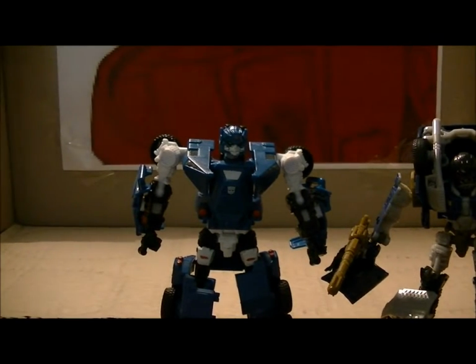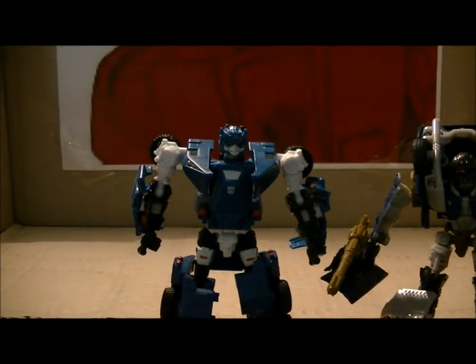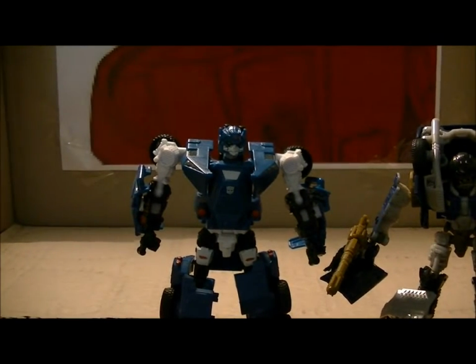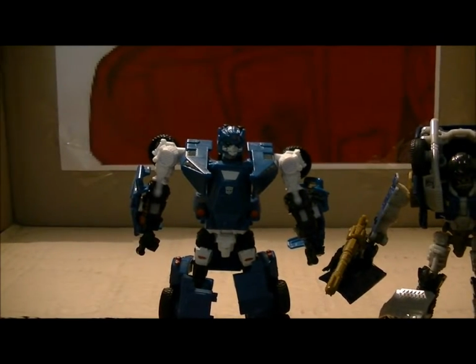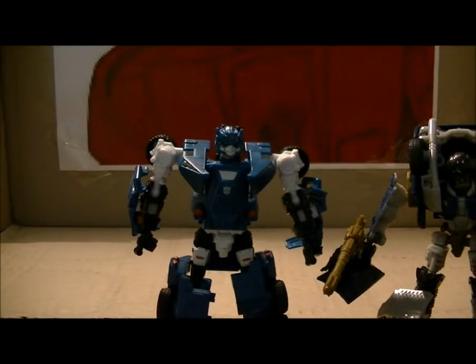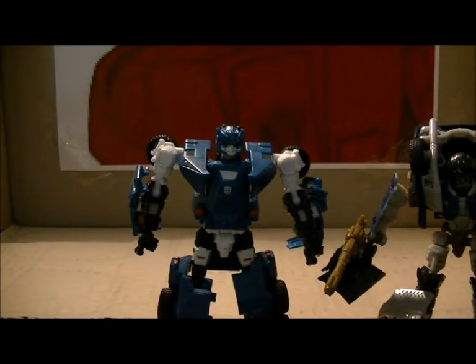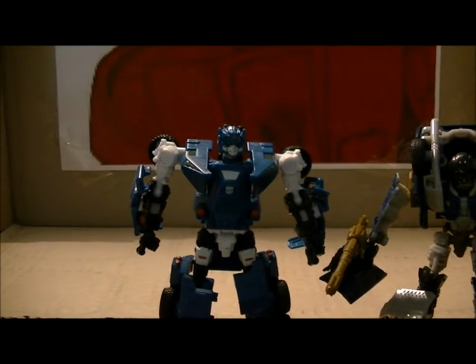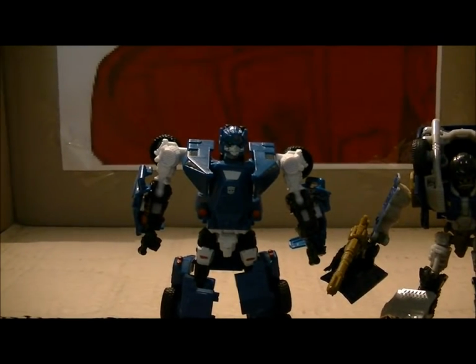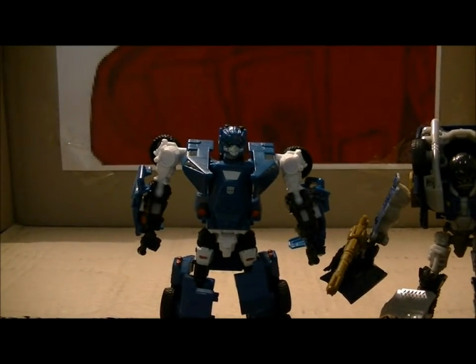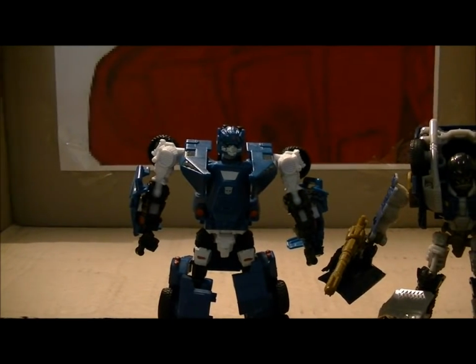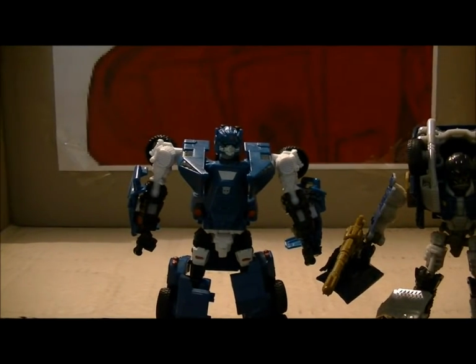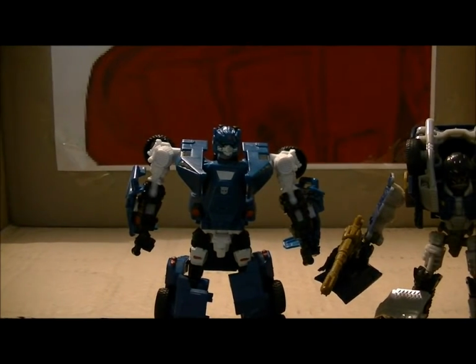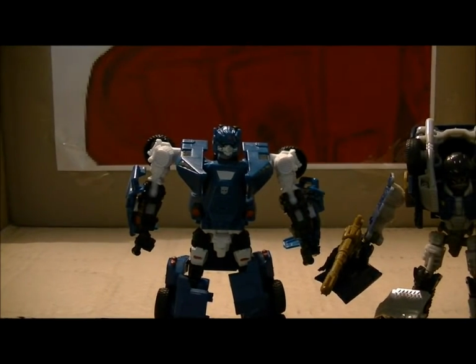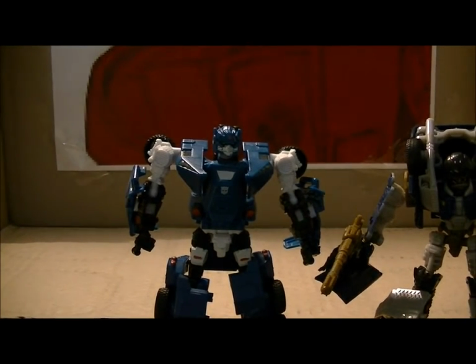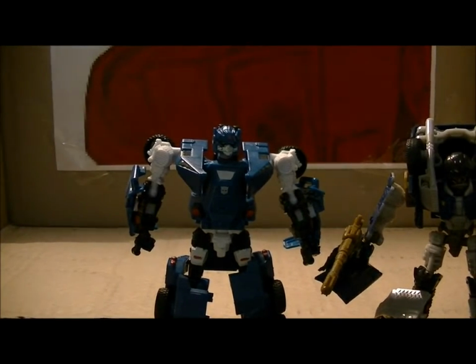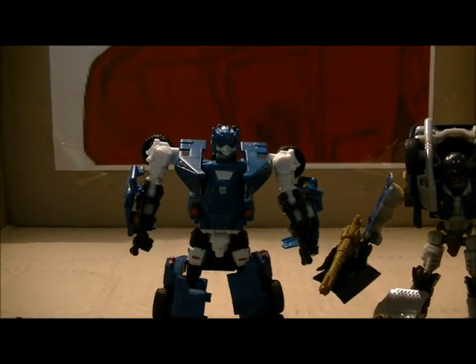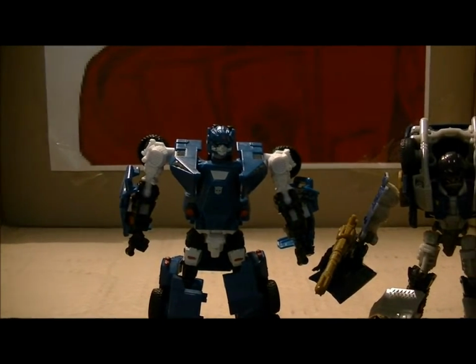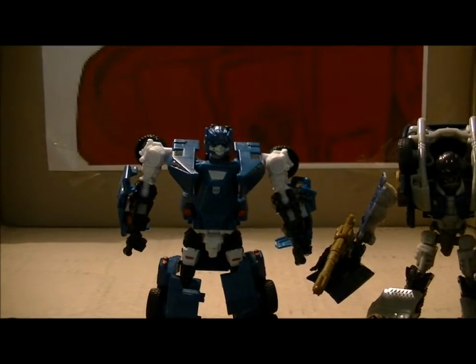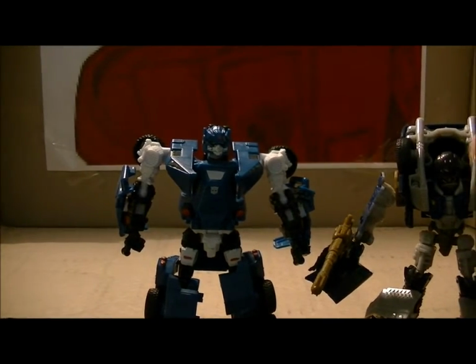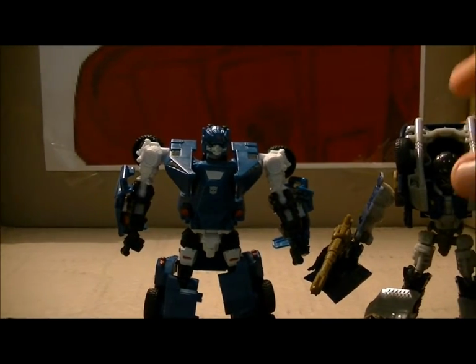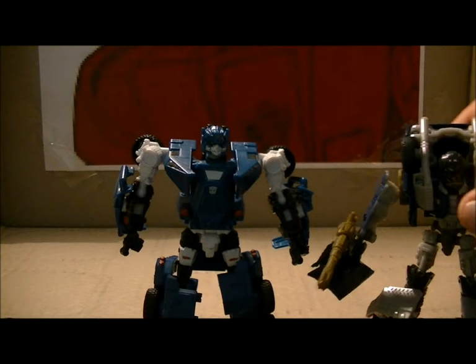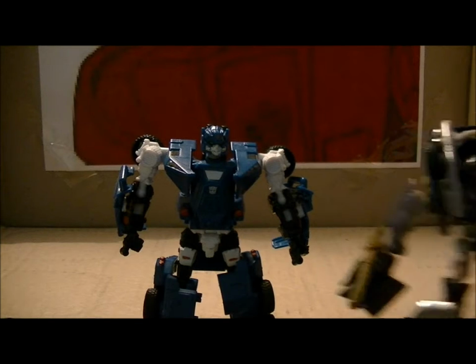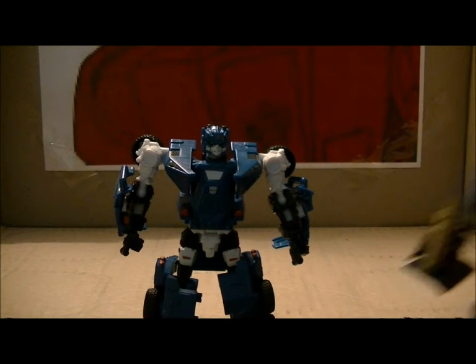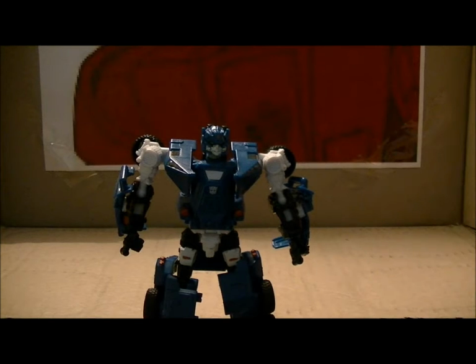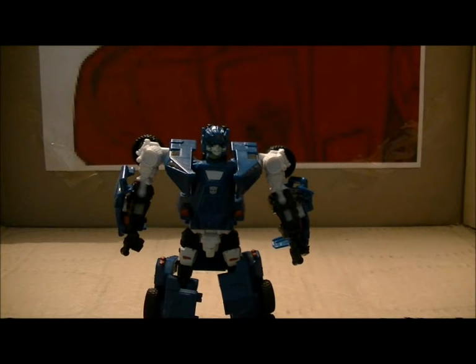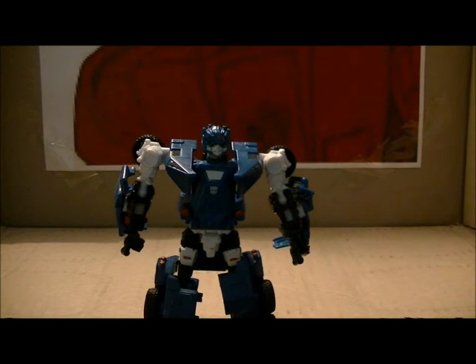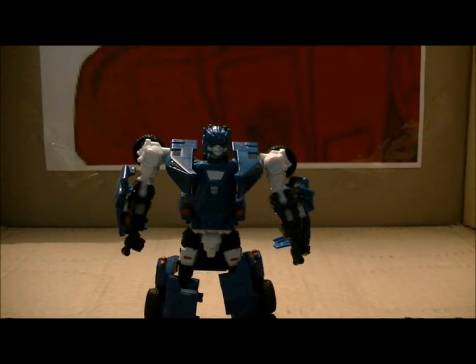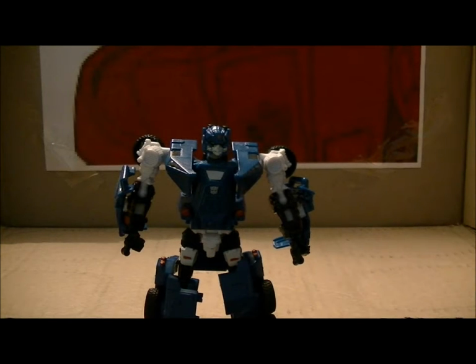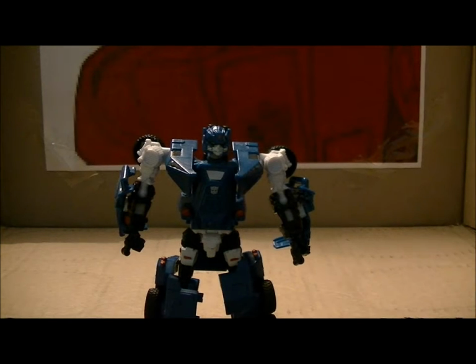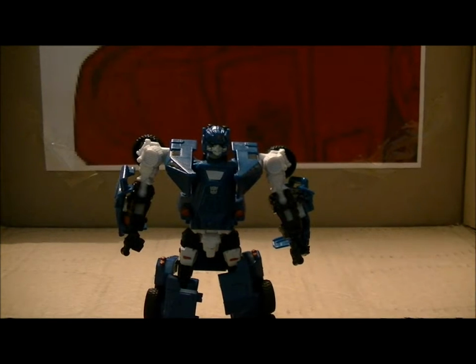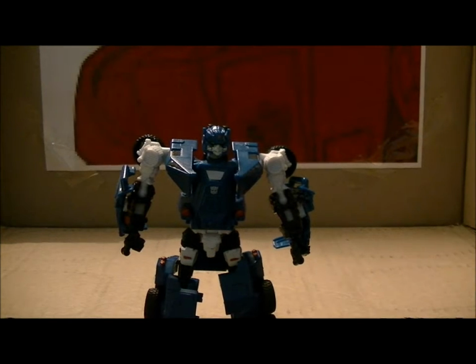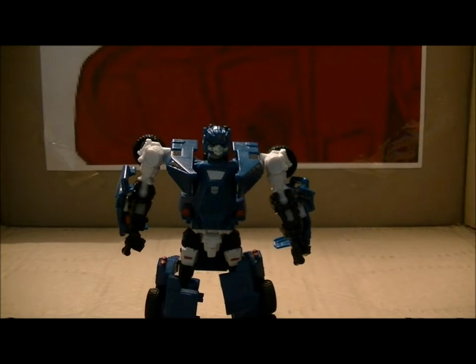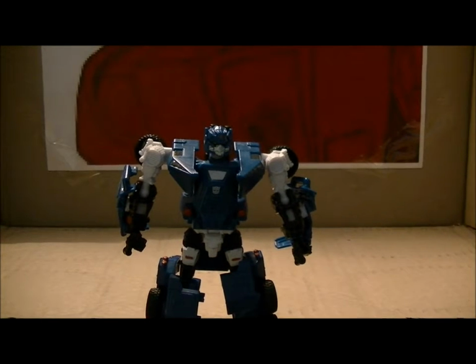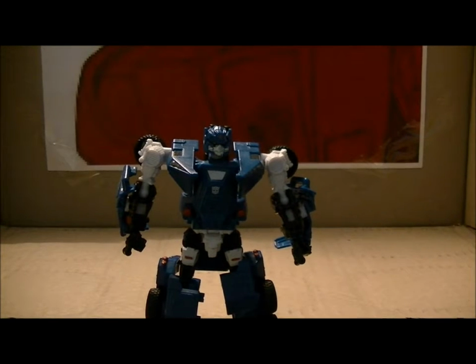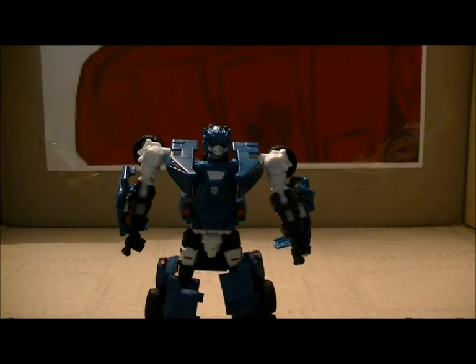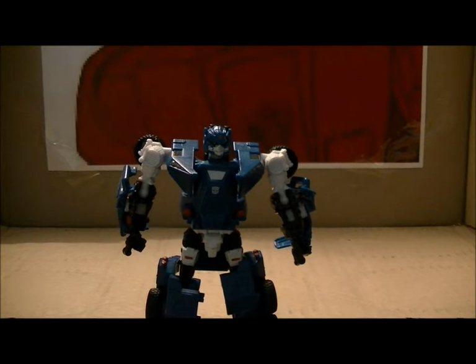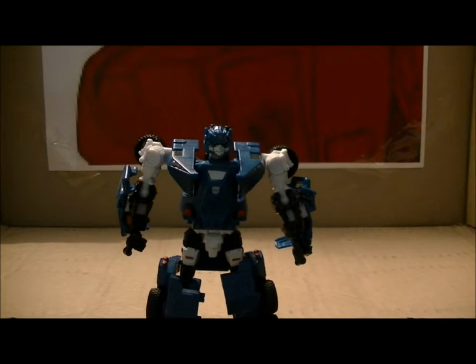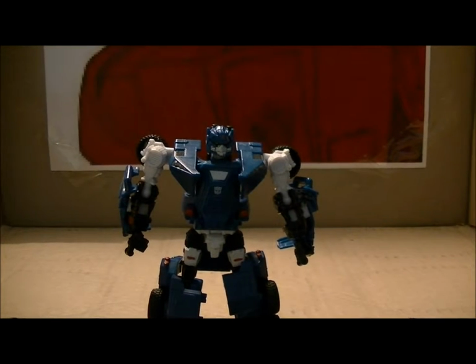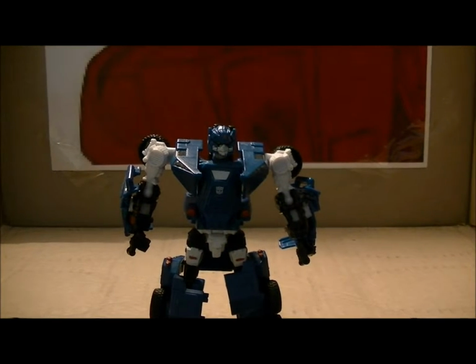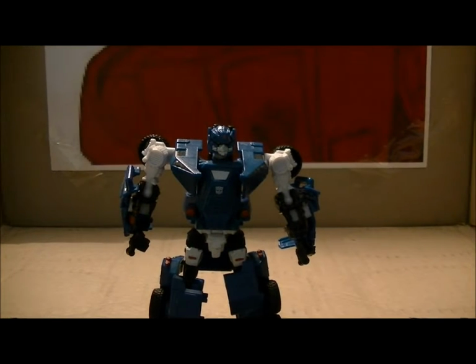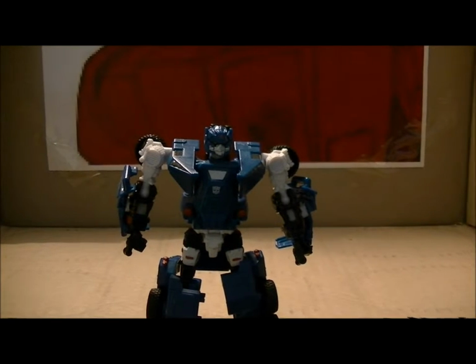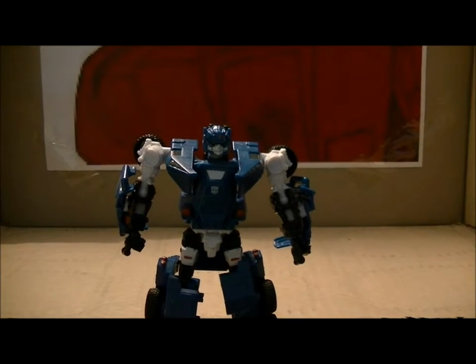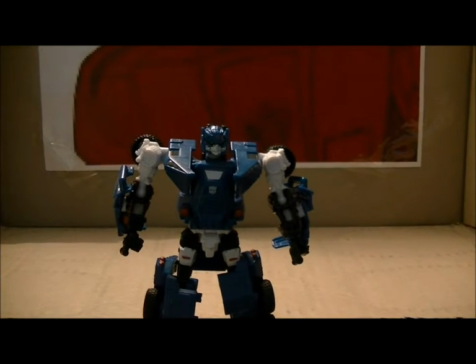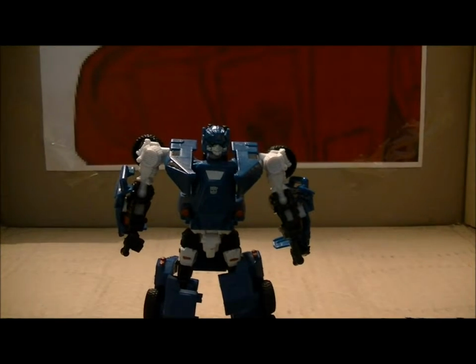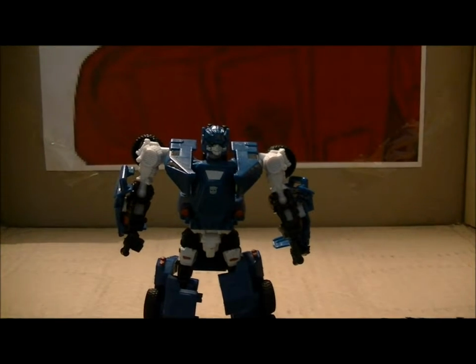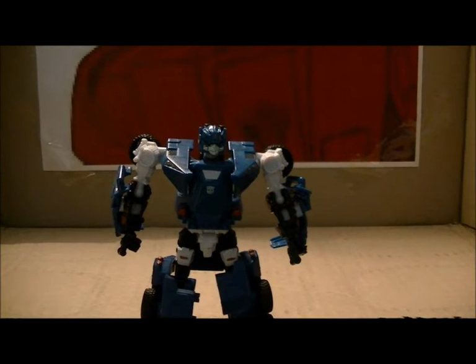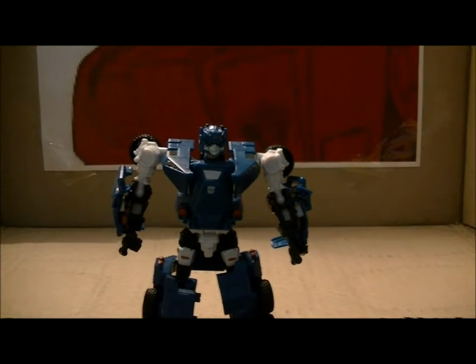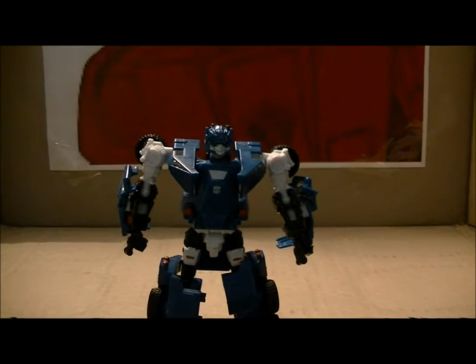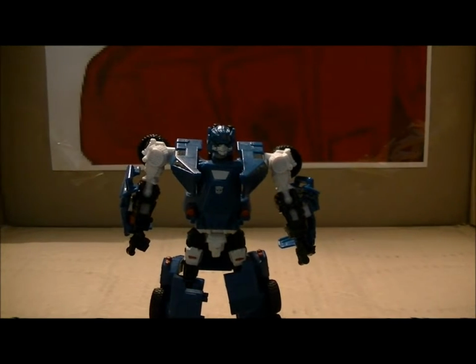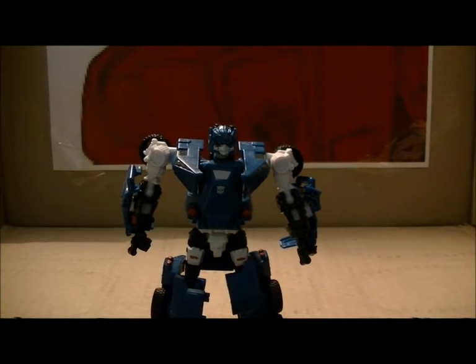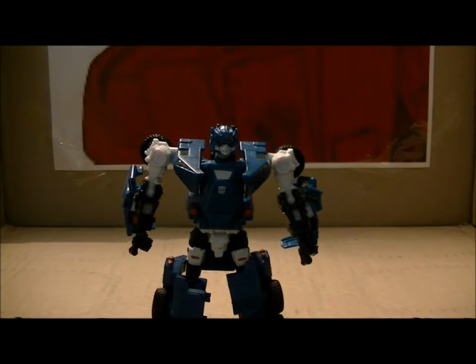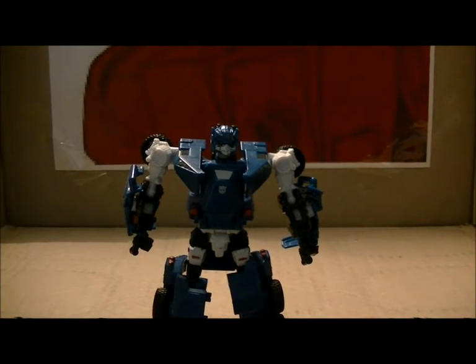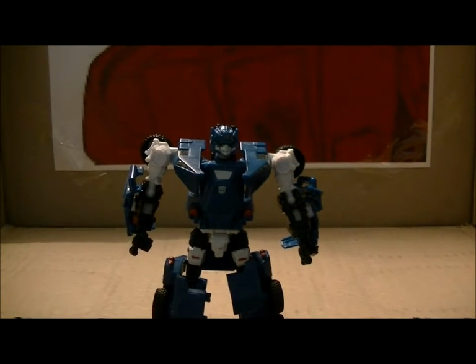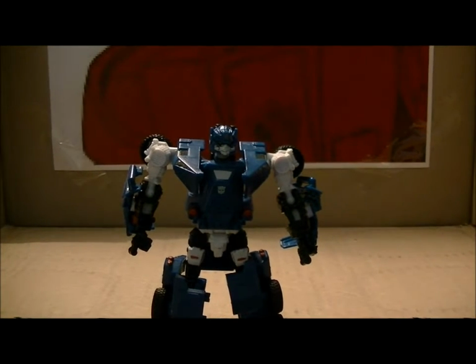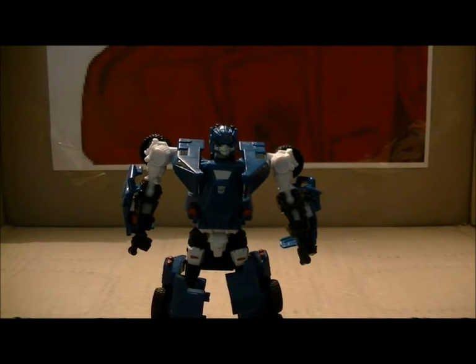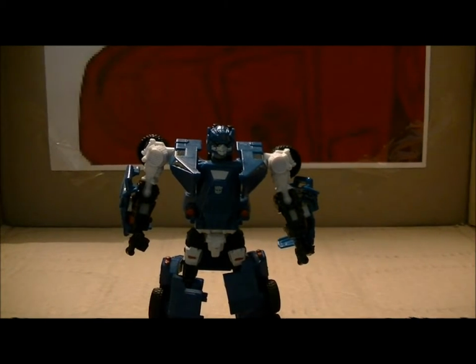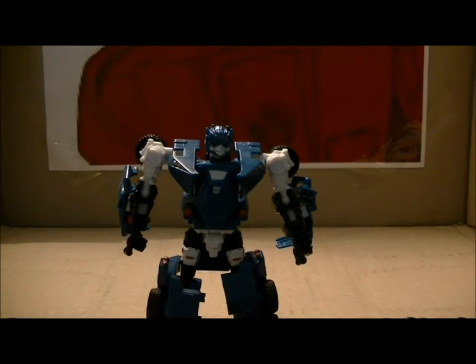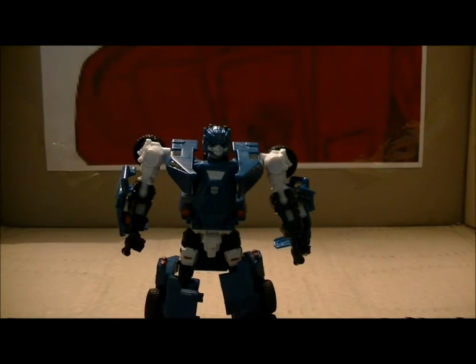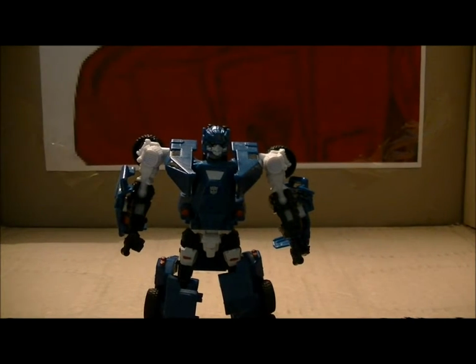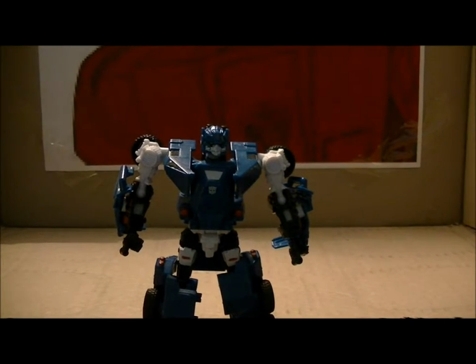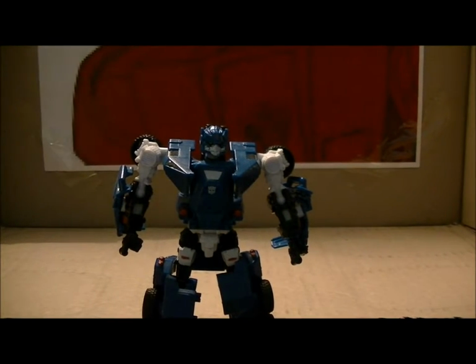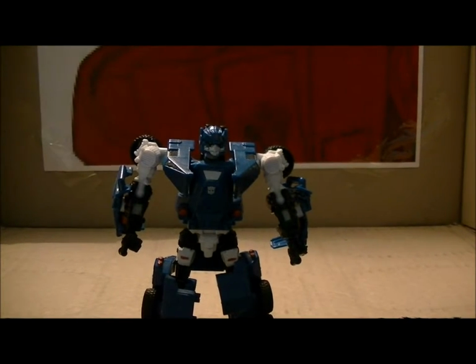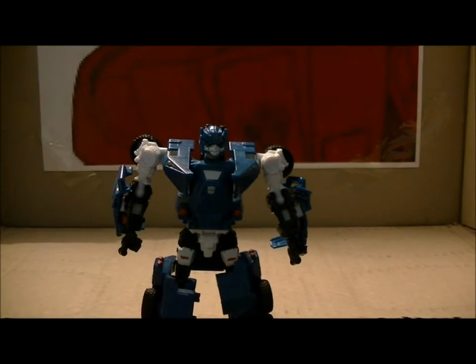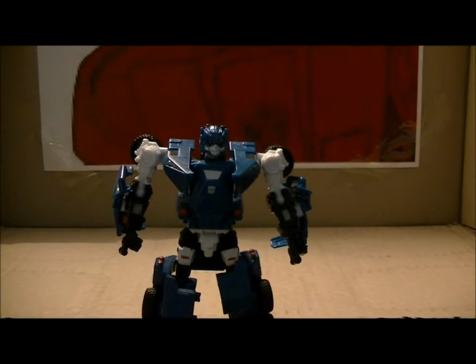Would I recommend this guy? Hell yes, I would. Go out and buy him now if you haven't — search eBay if you have to.